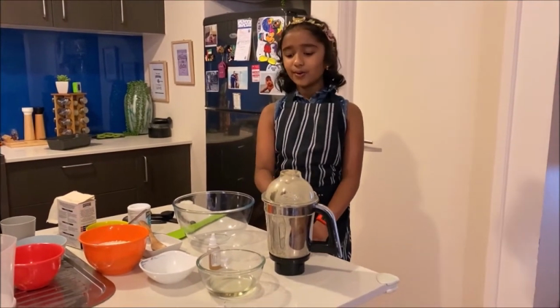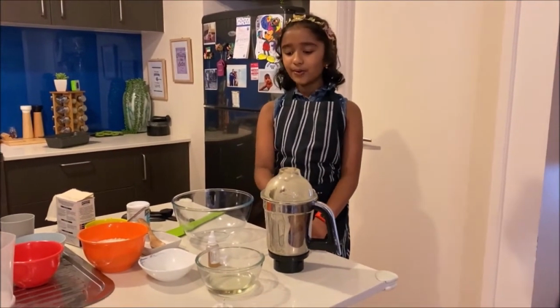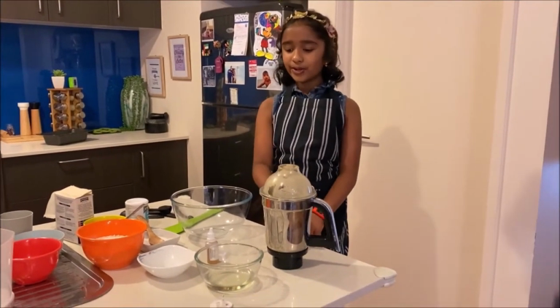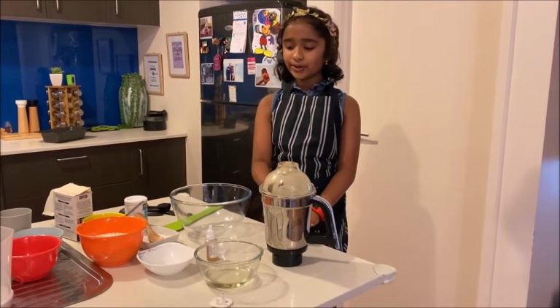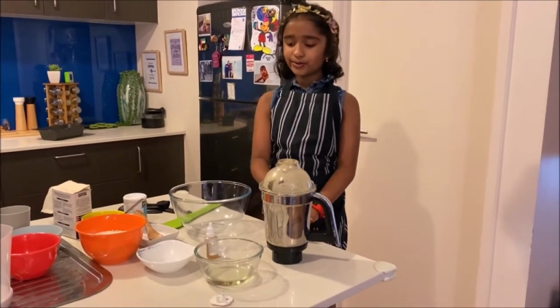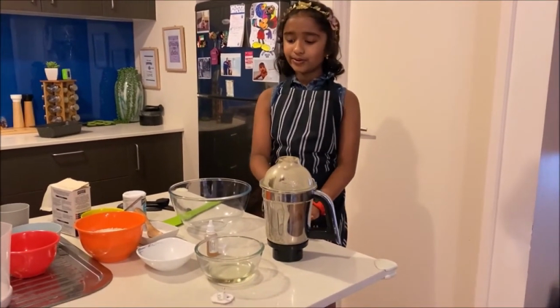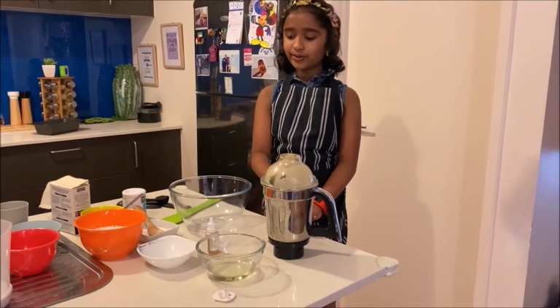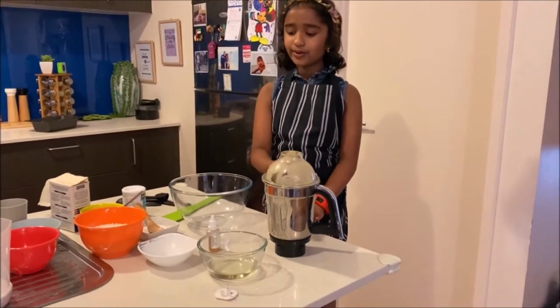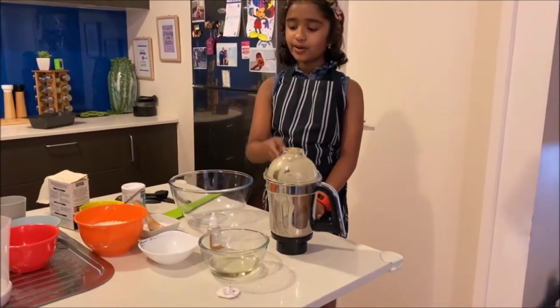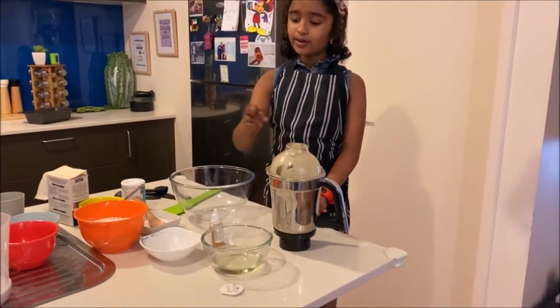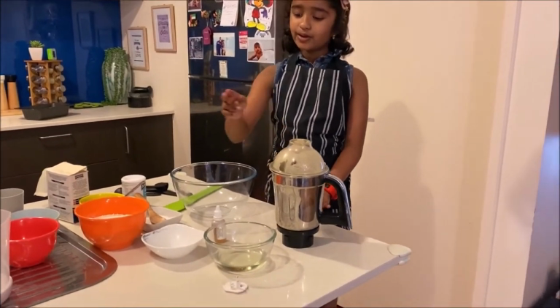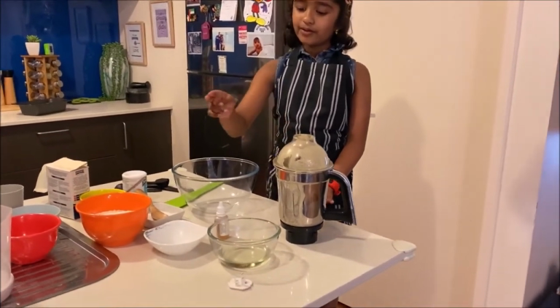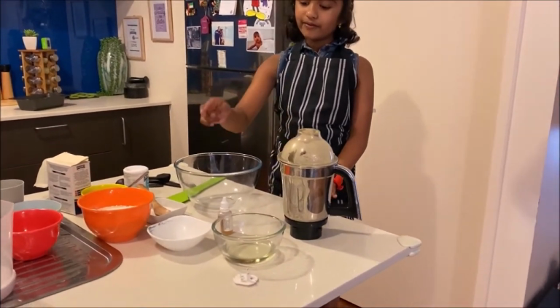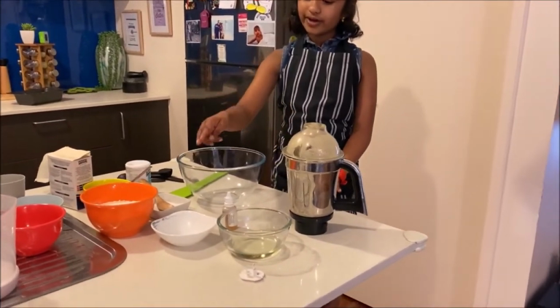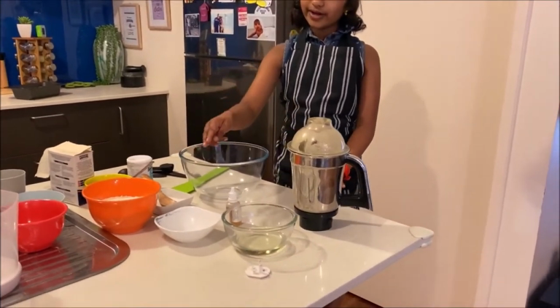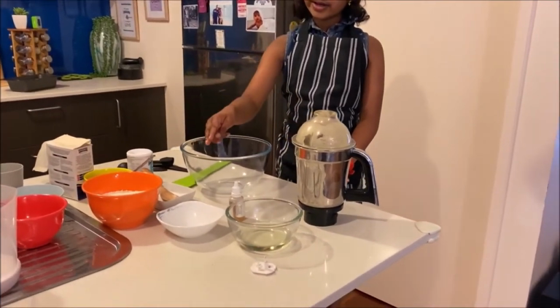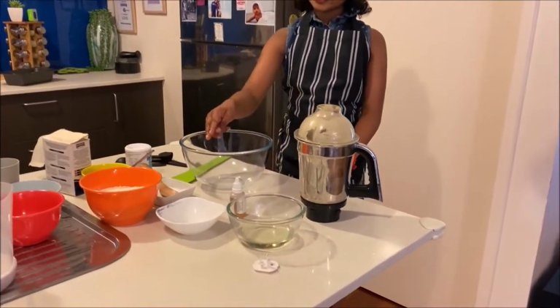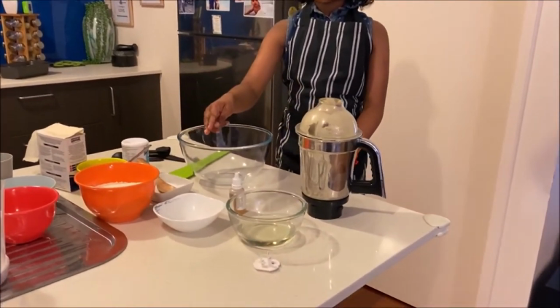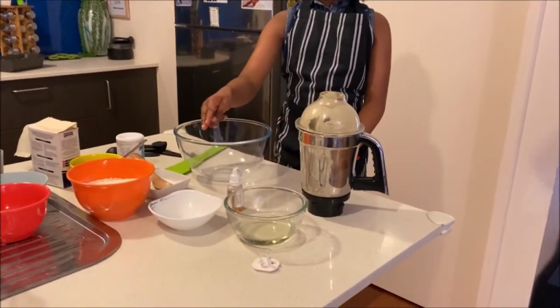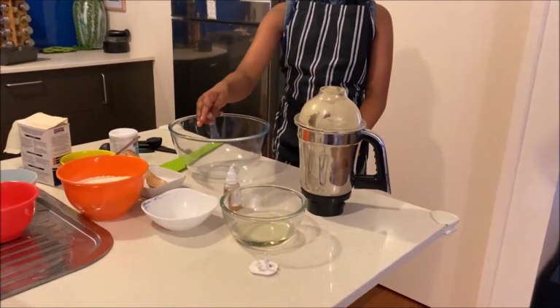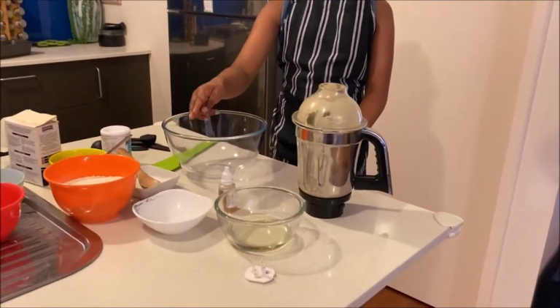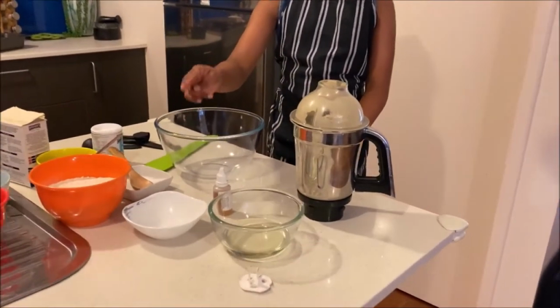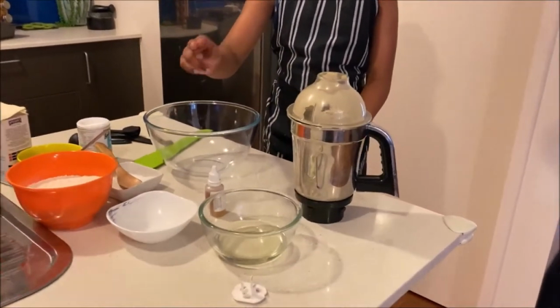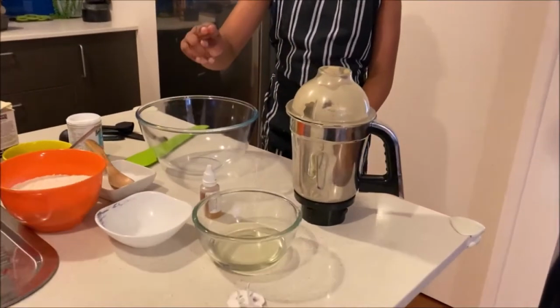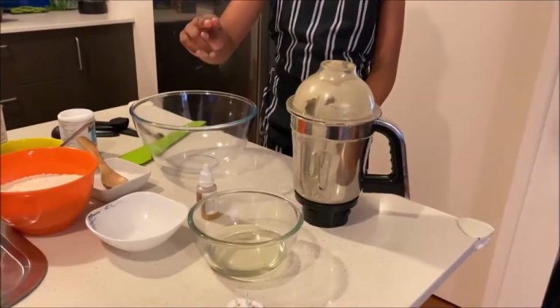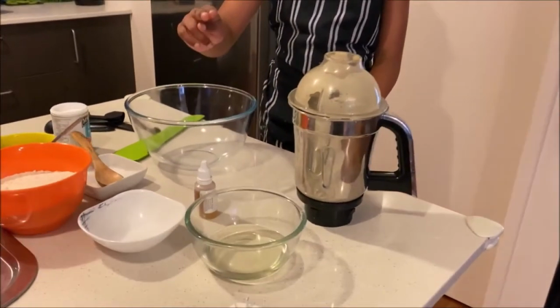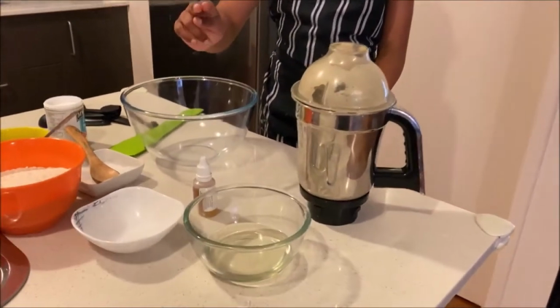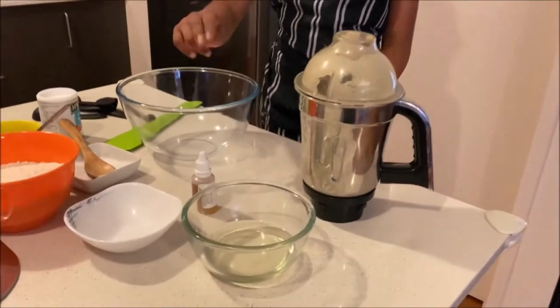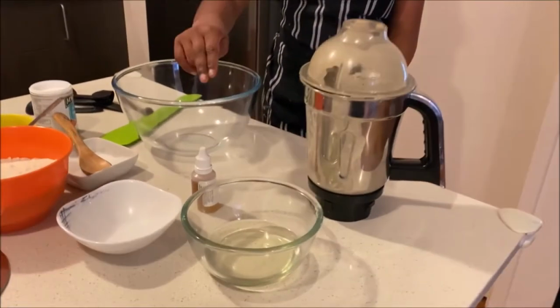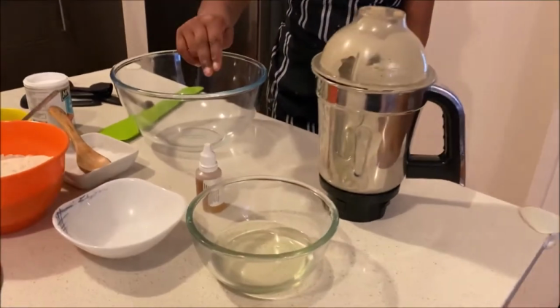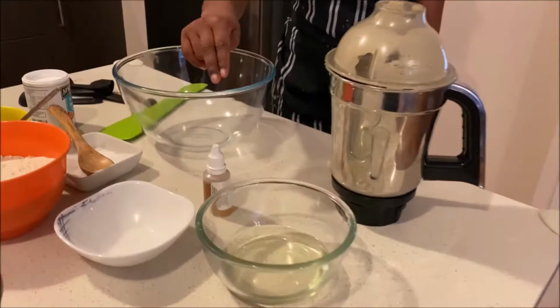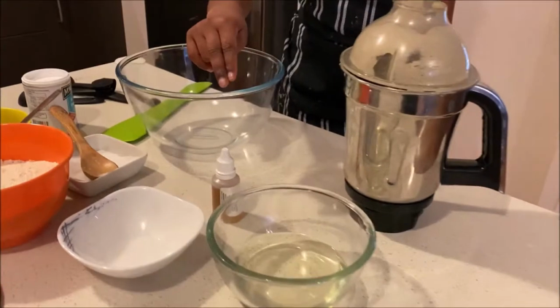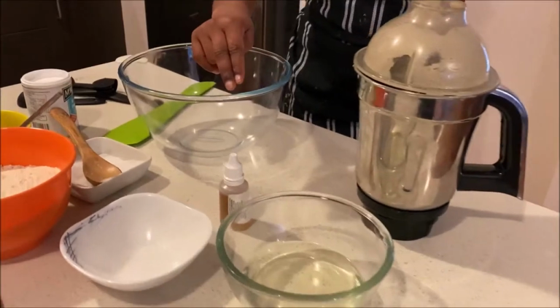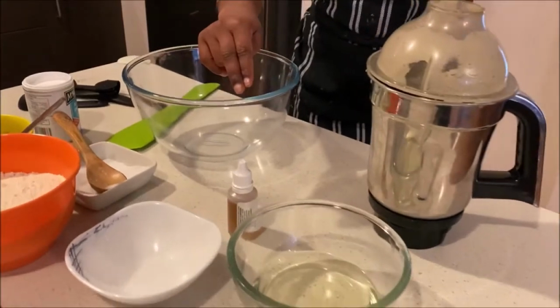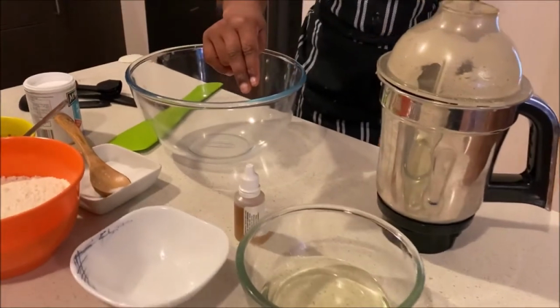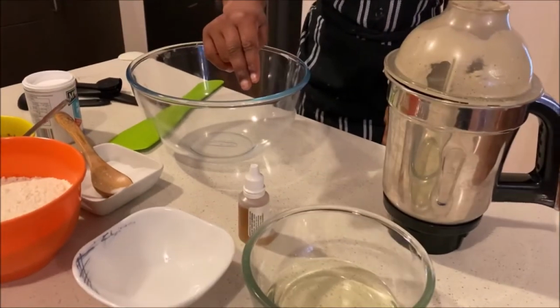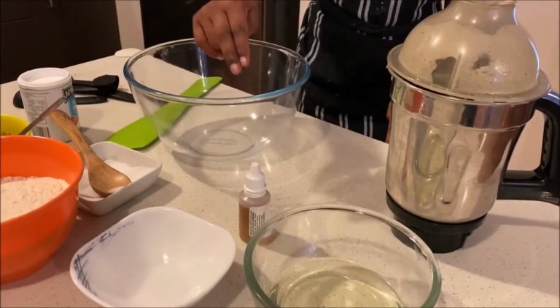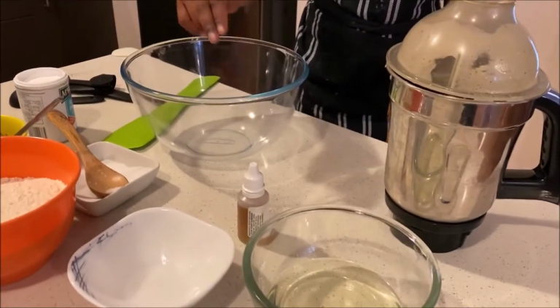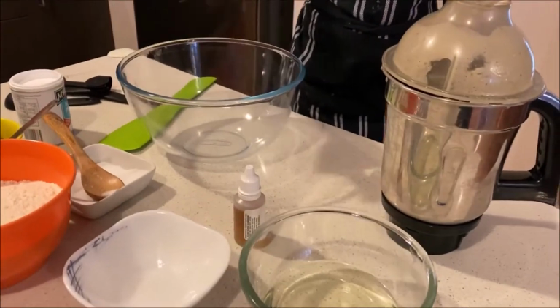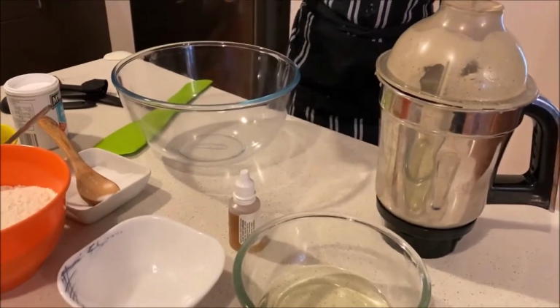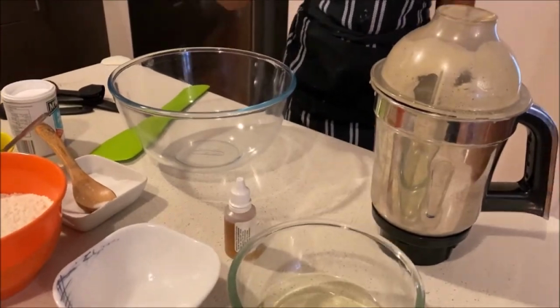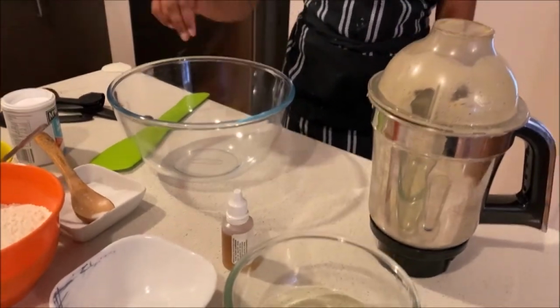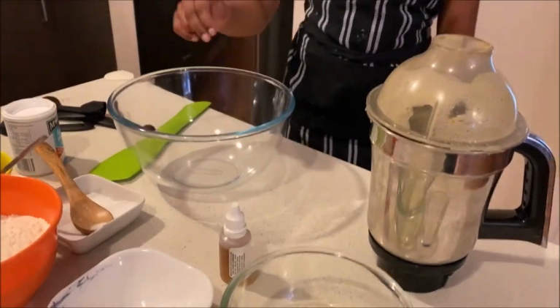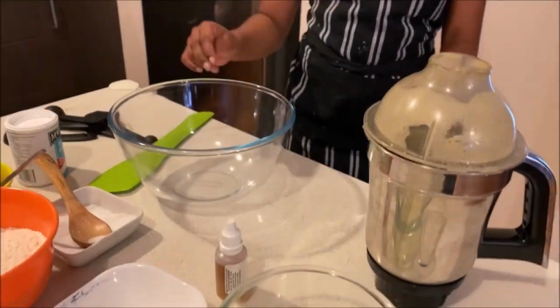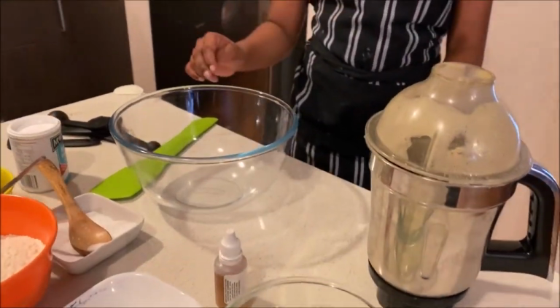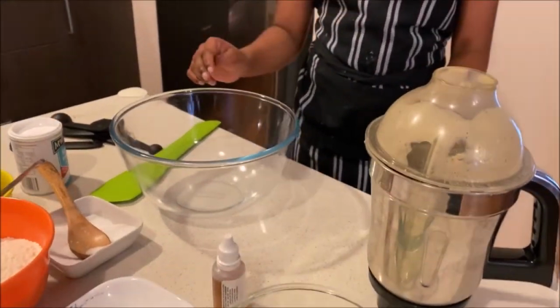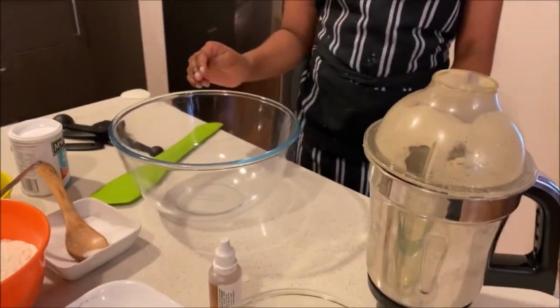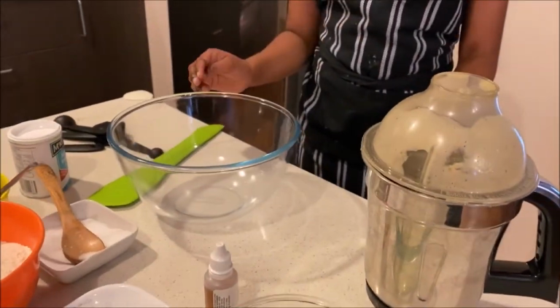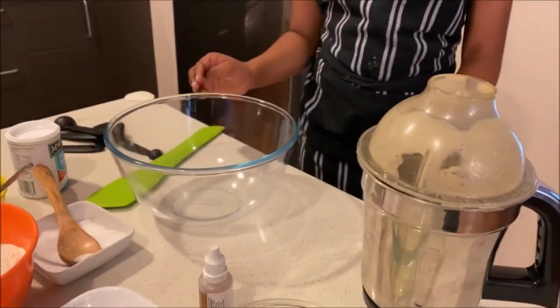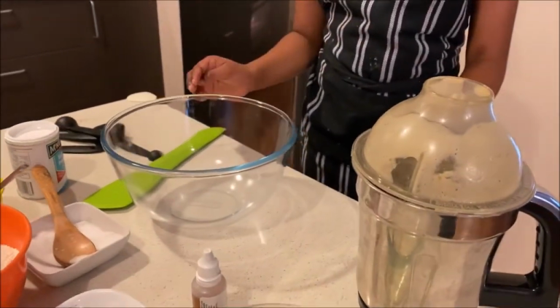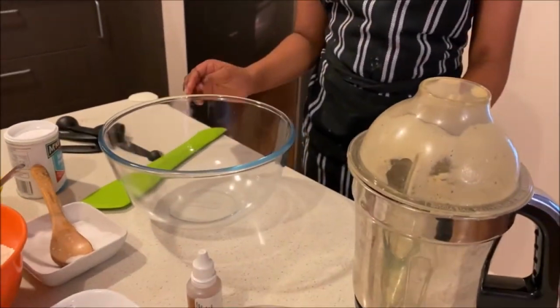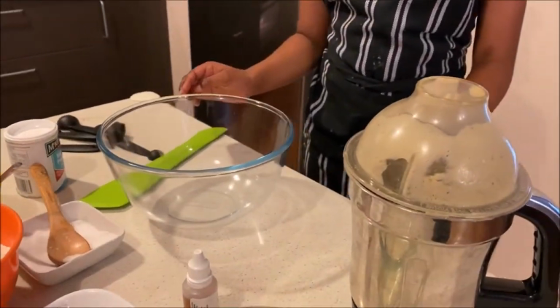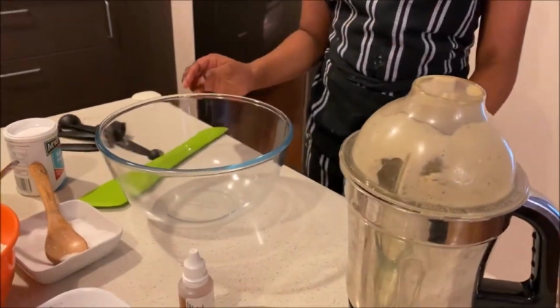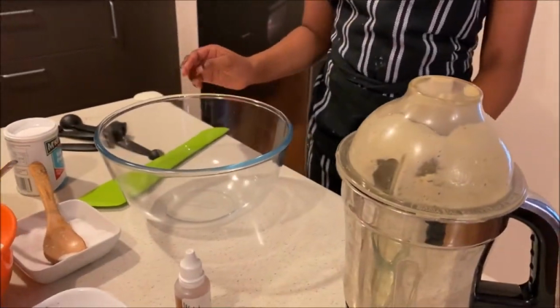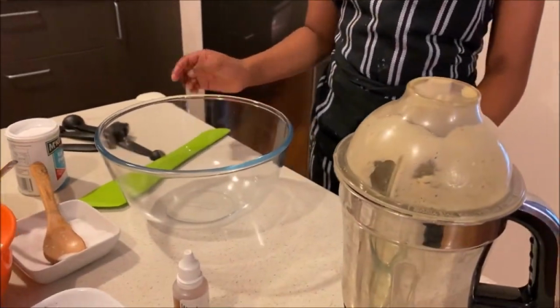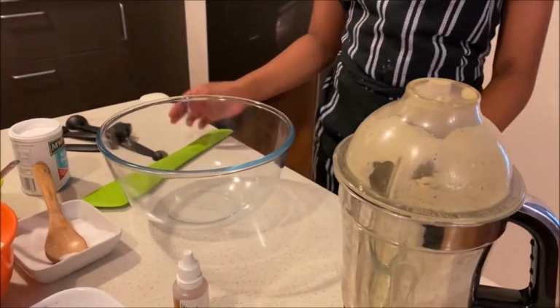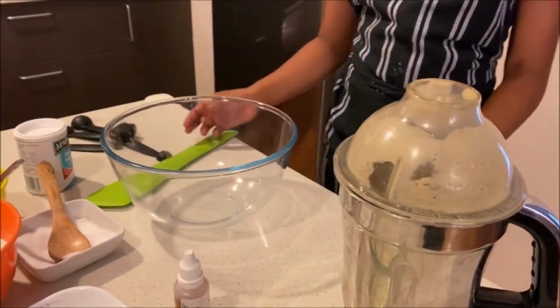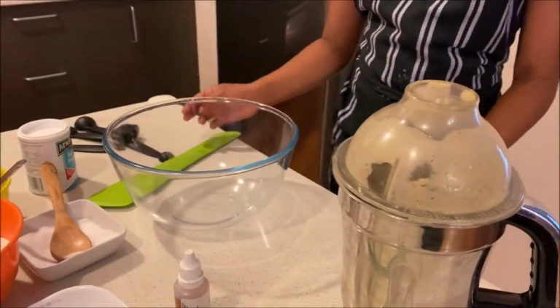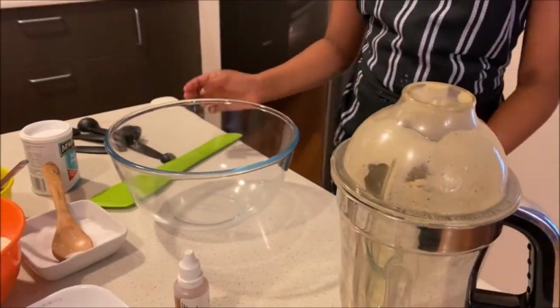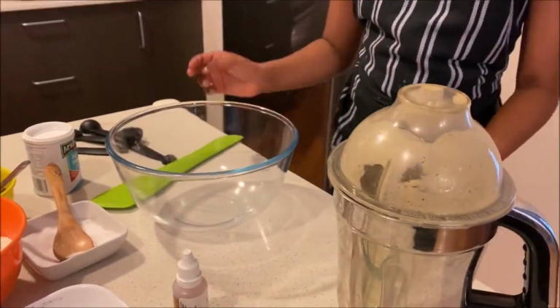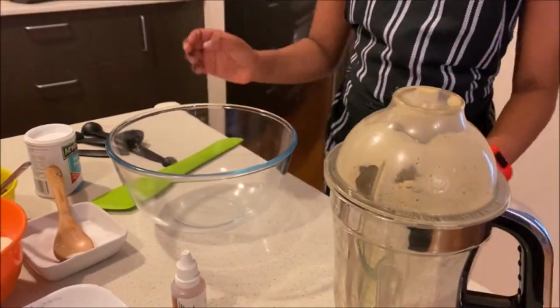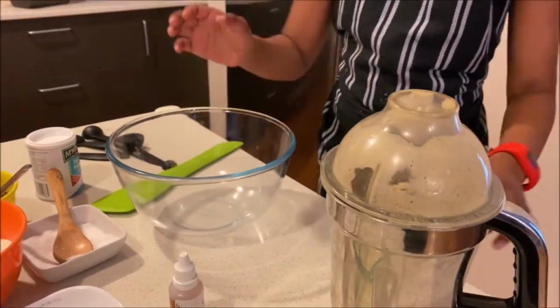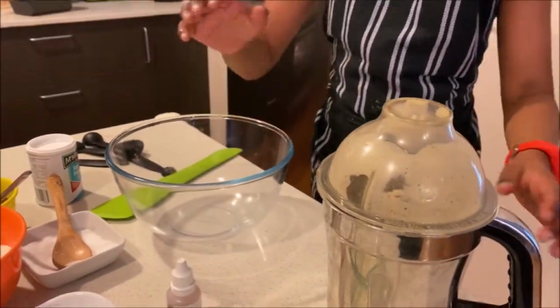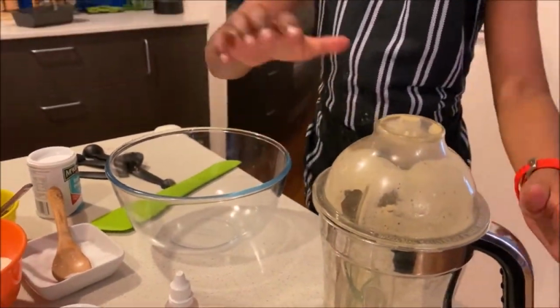oil, vinegar and vanilla extract into a big bowl and then mix it.